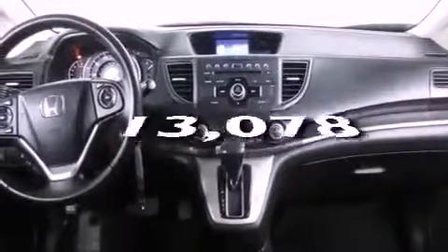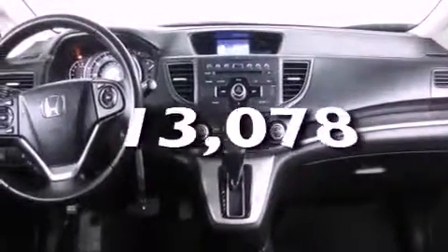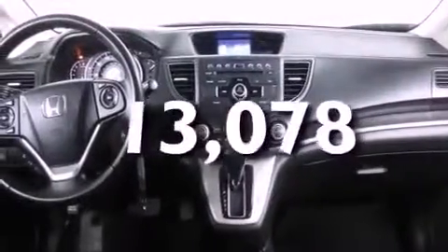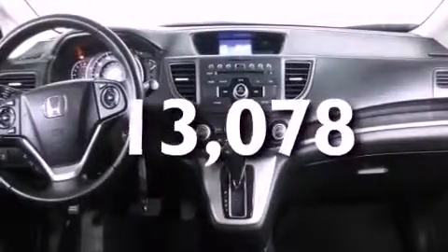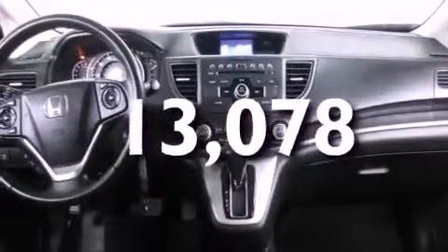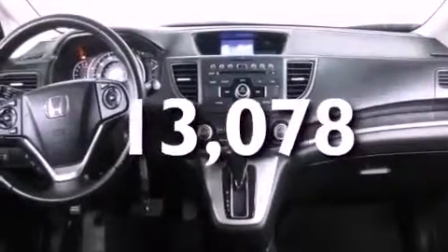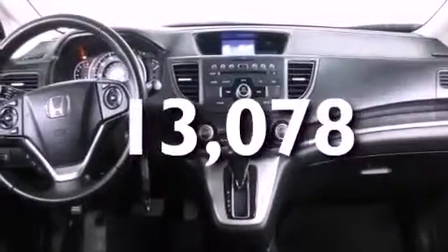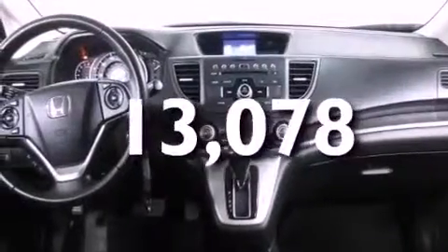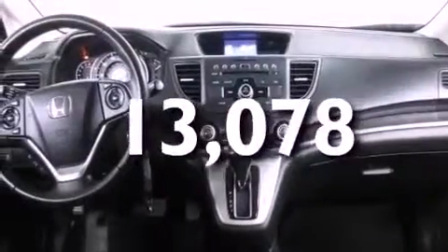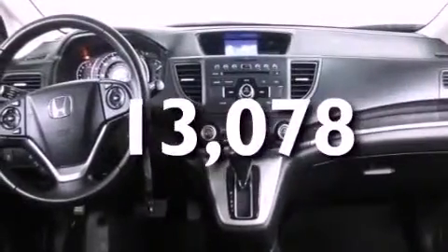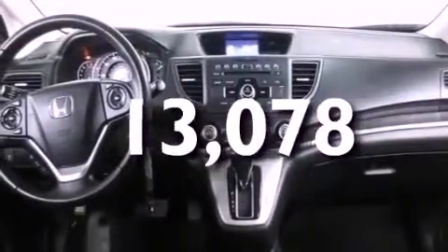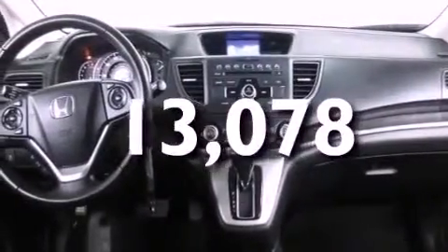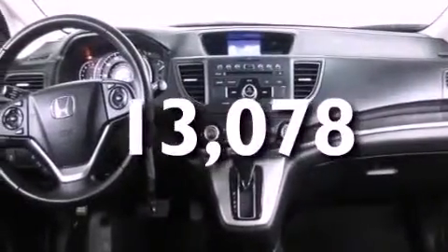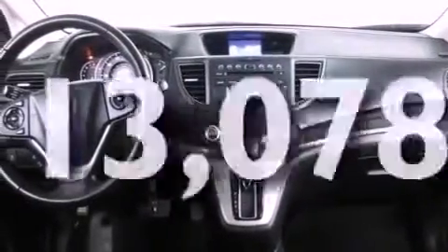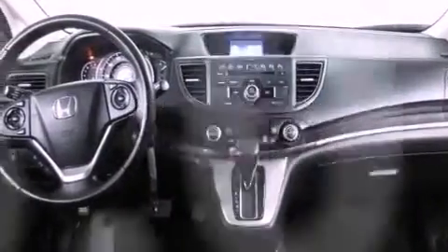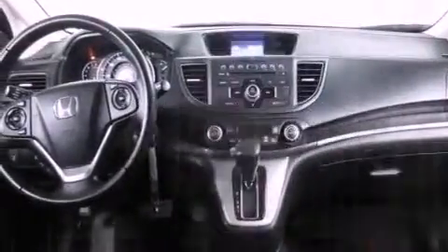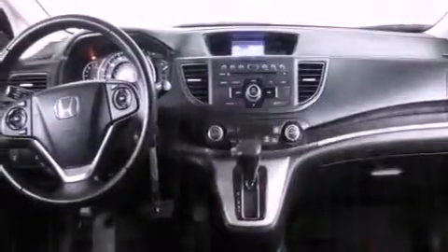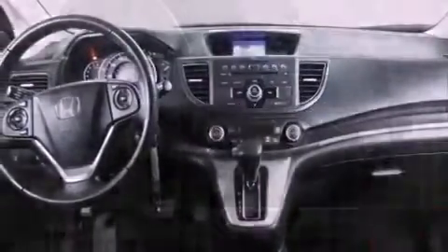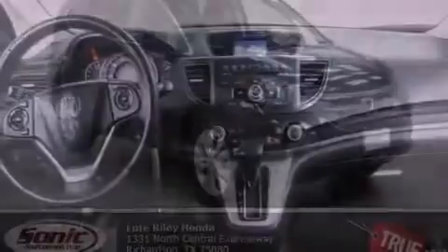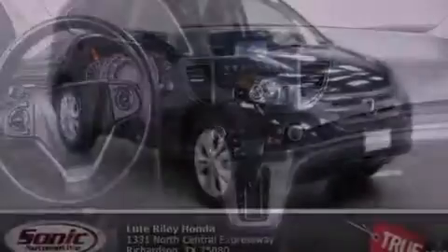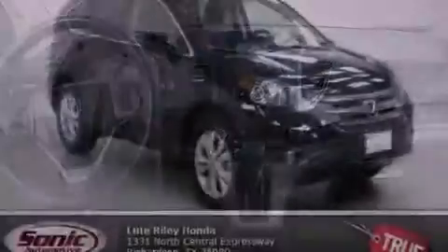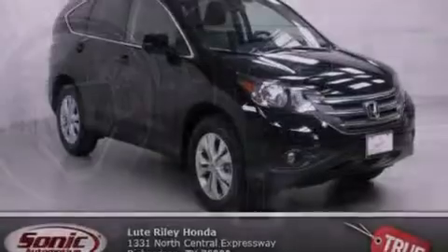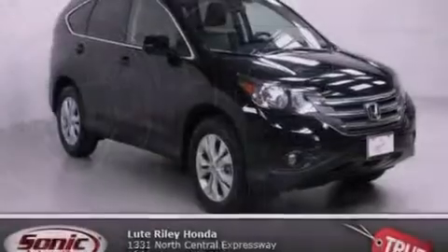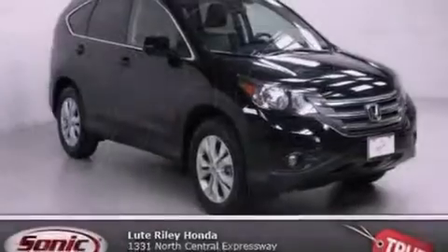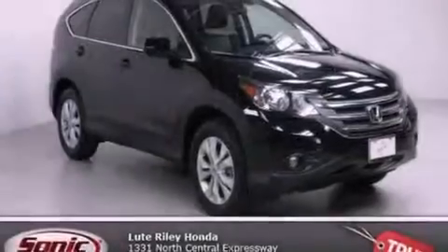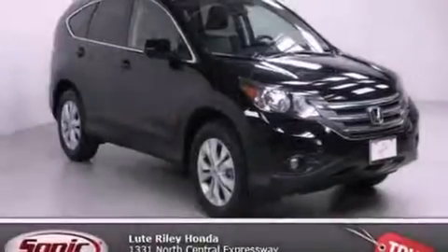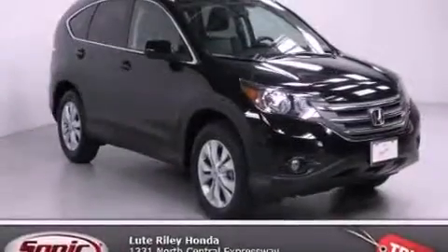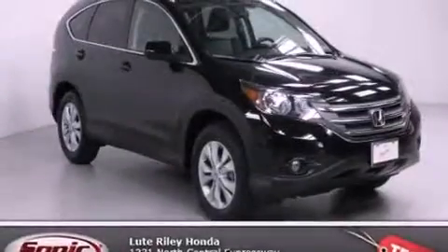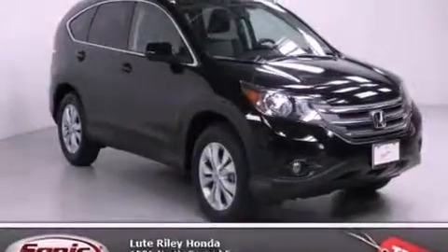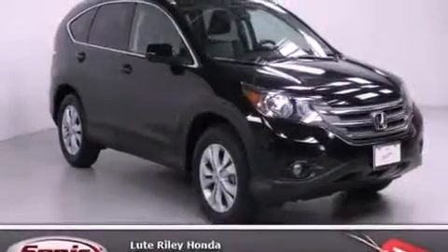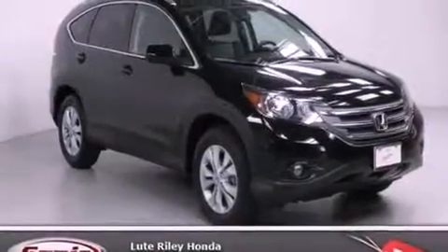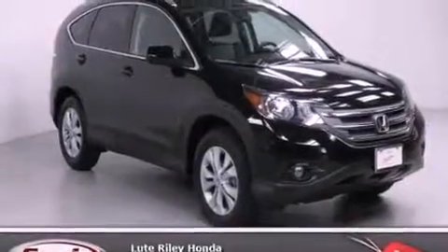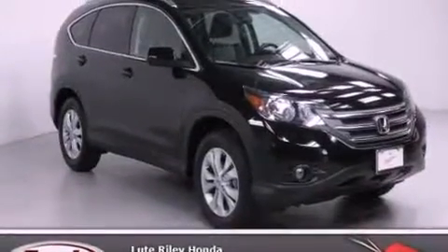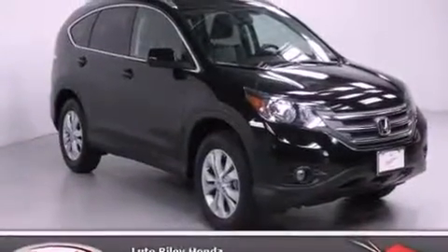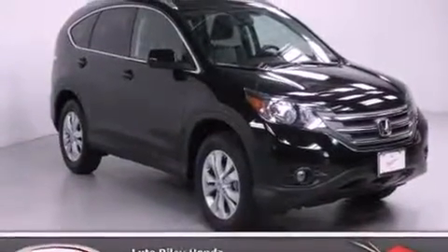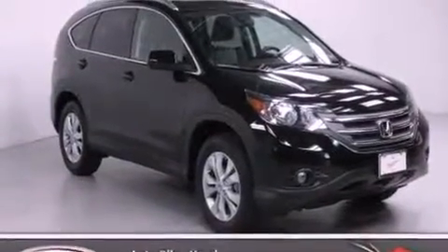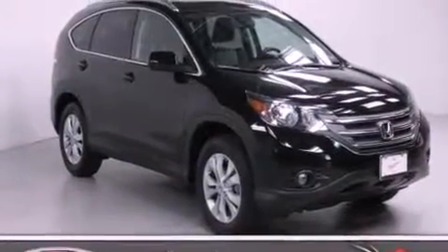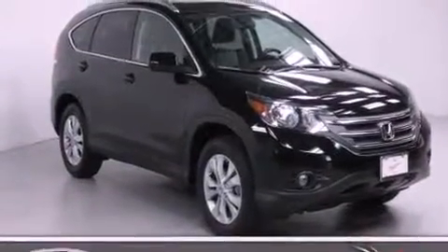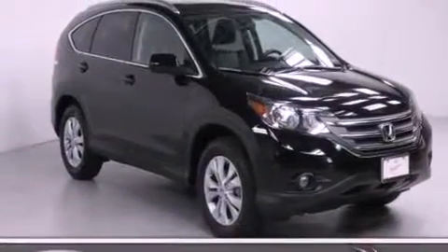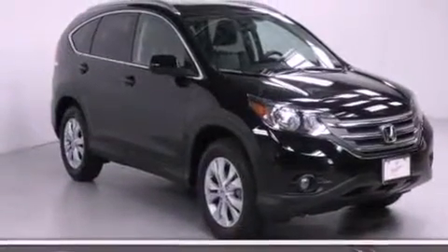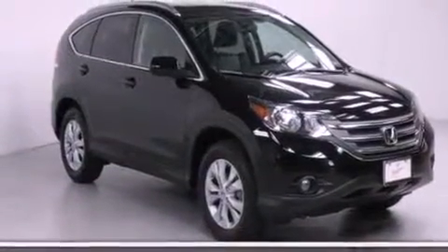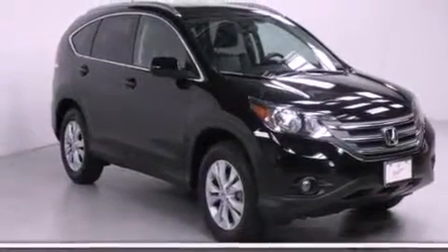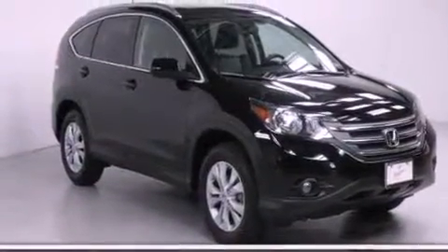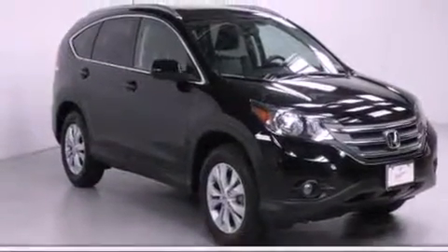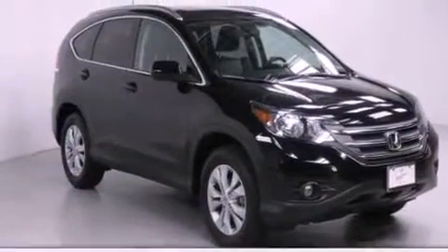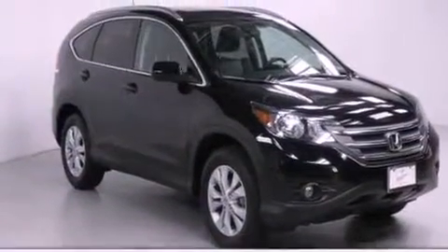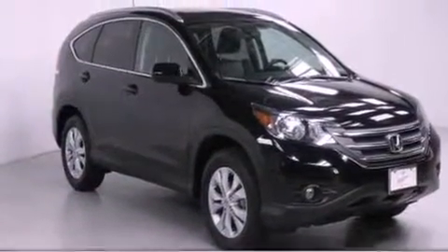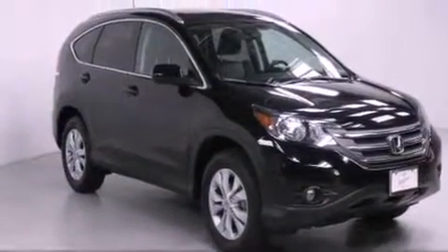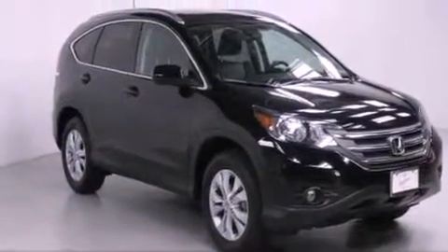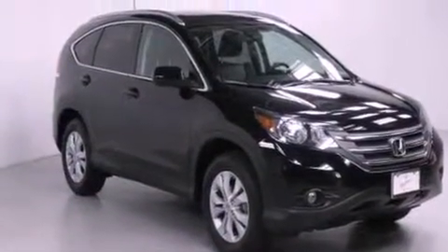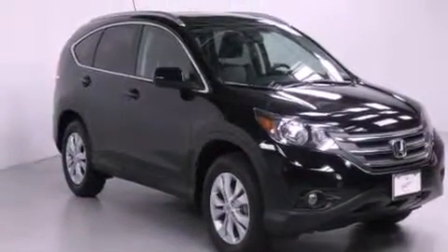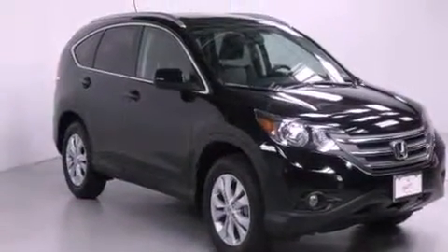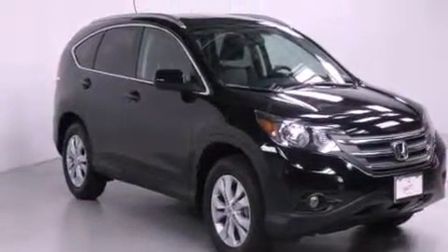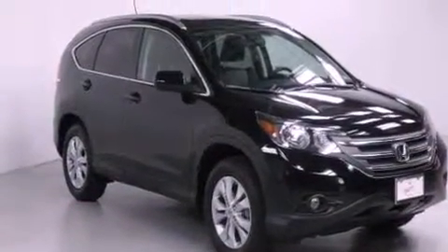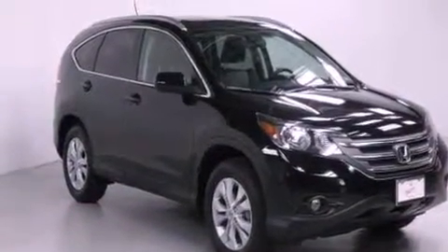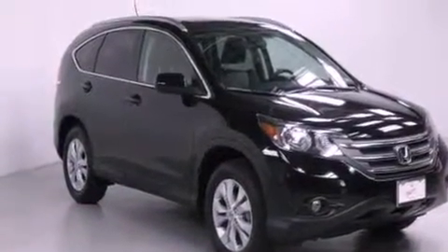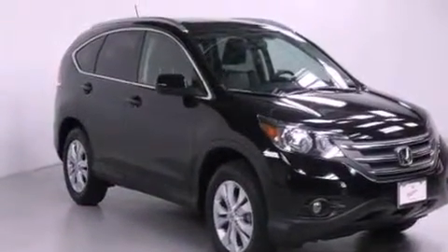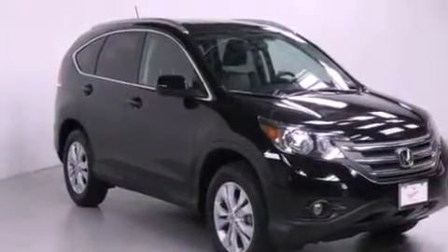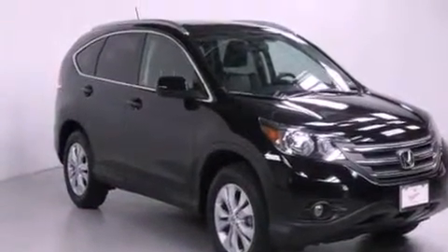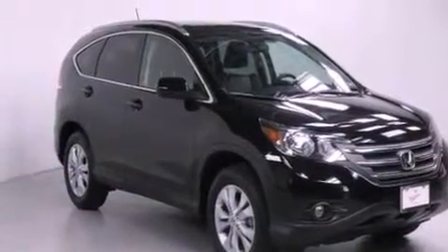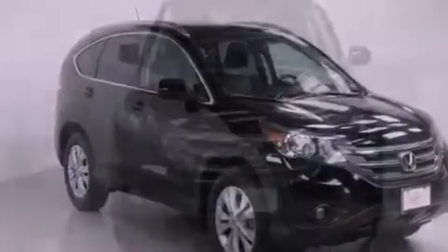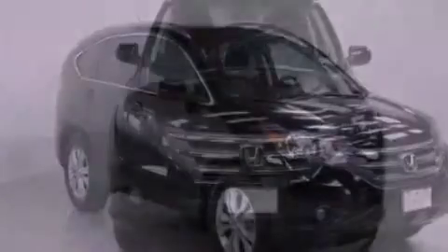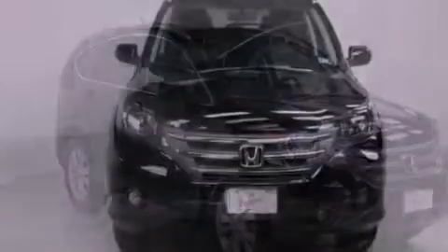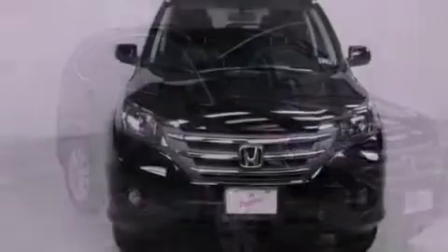With an EPA estimated rating of 30 miles per gallon on the highway, fuel efficiency does not take a back seat.